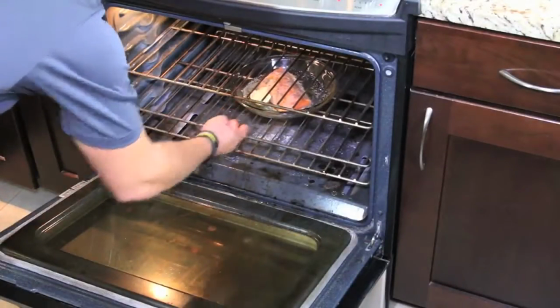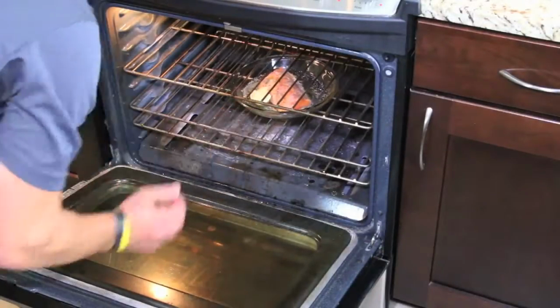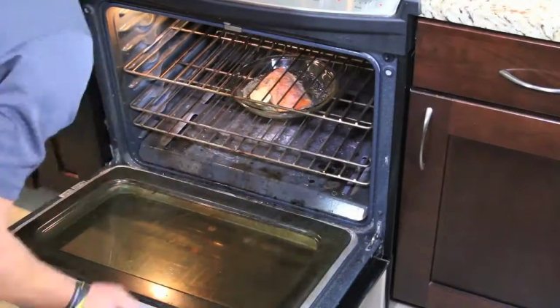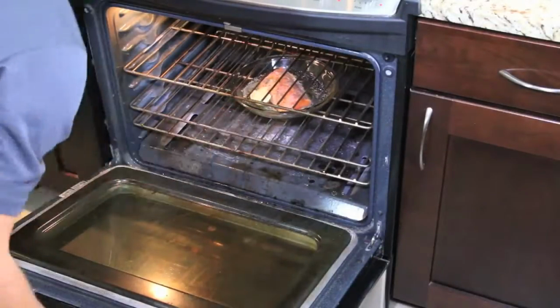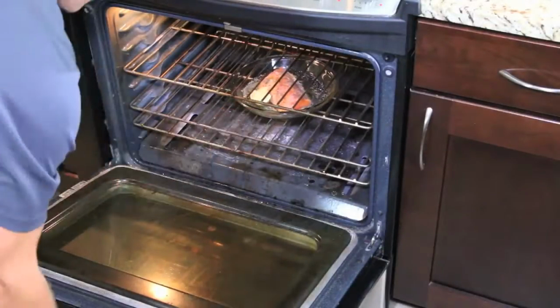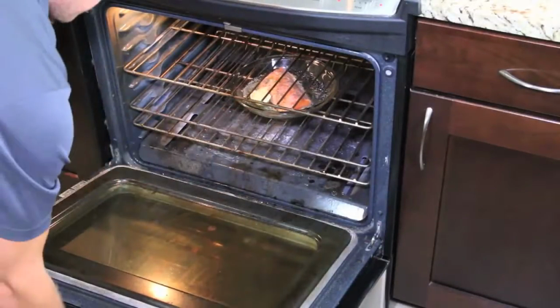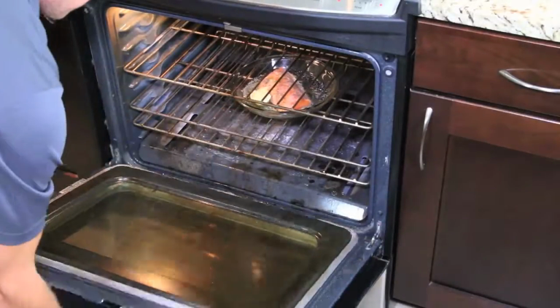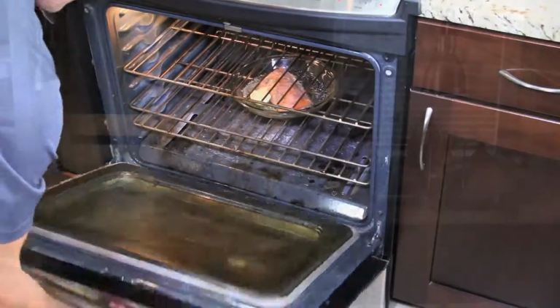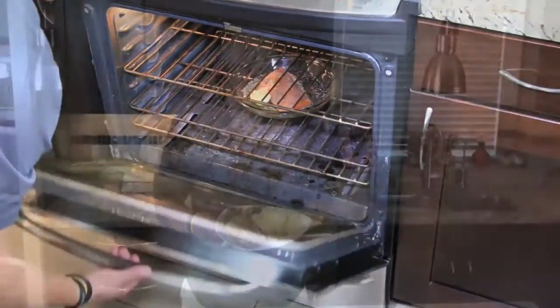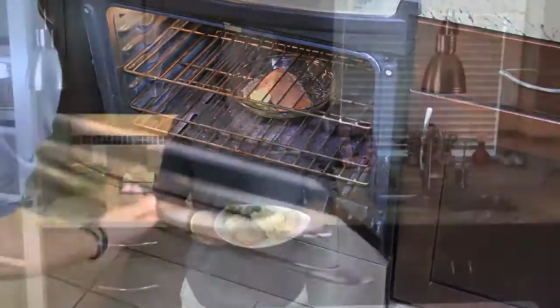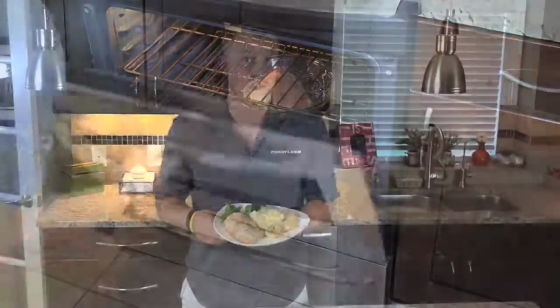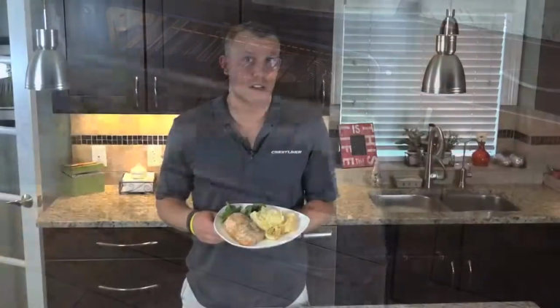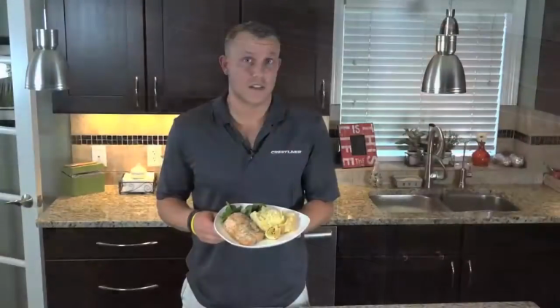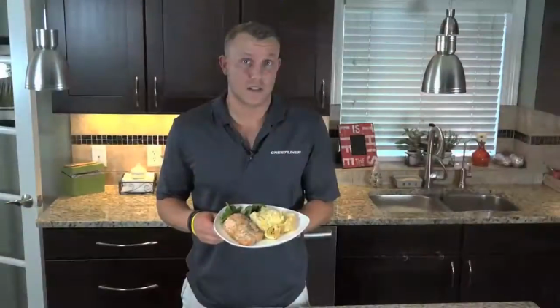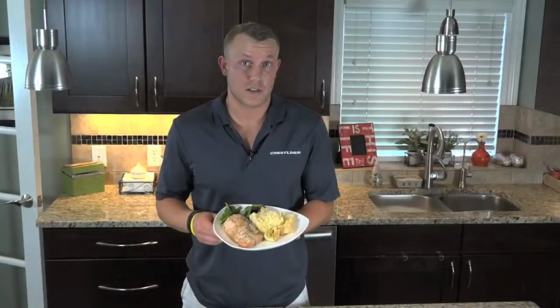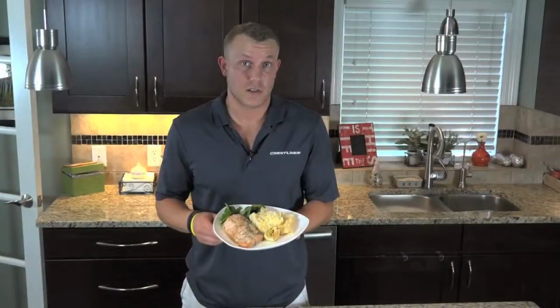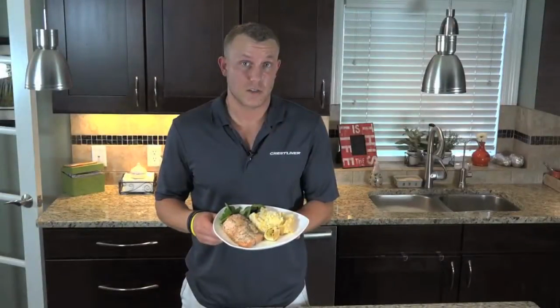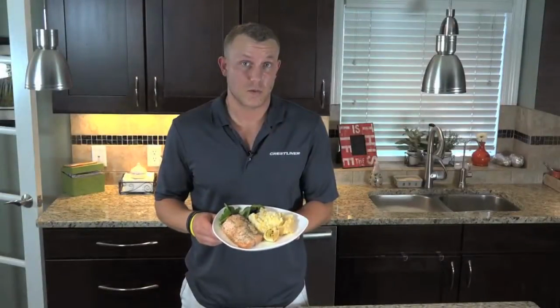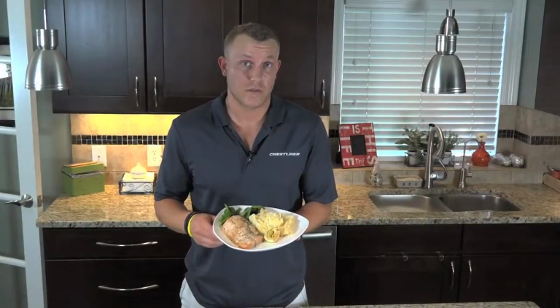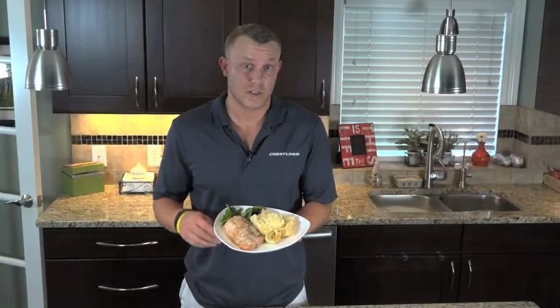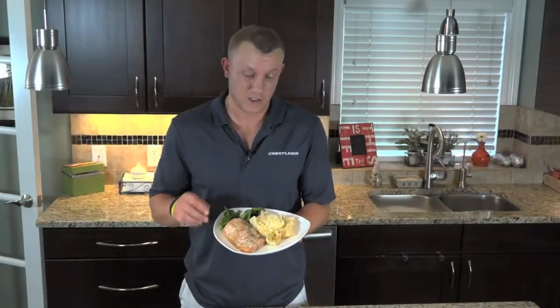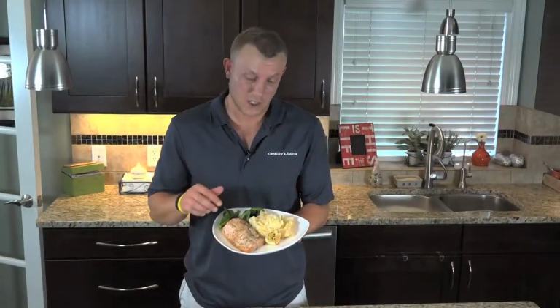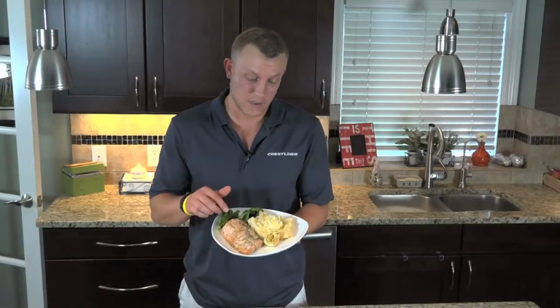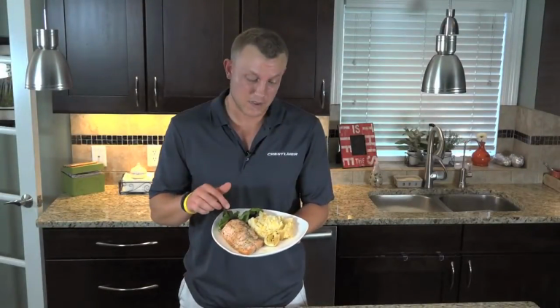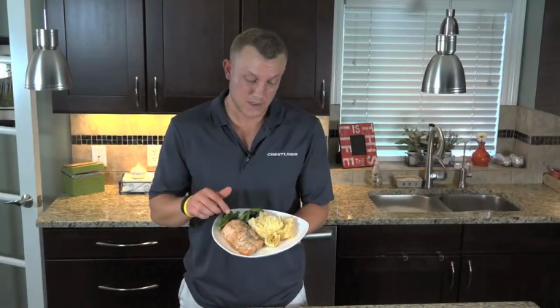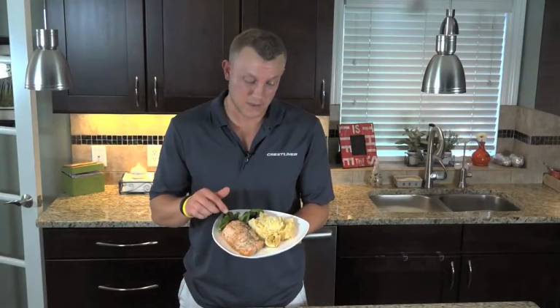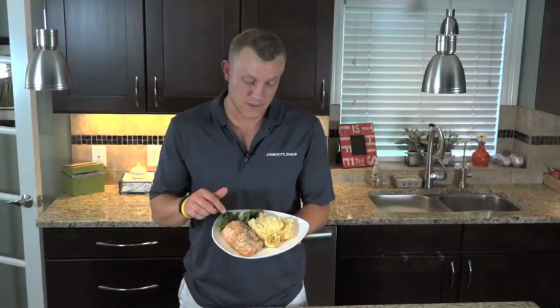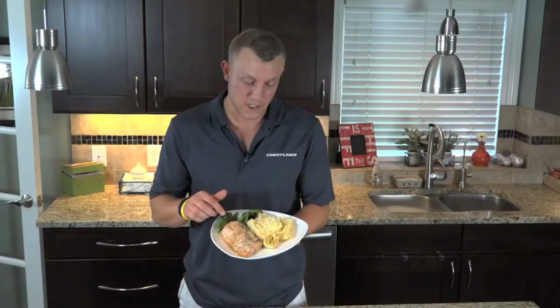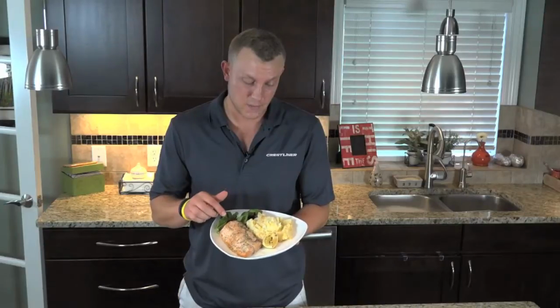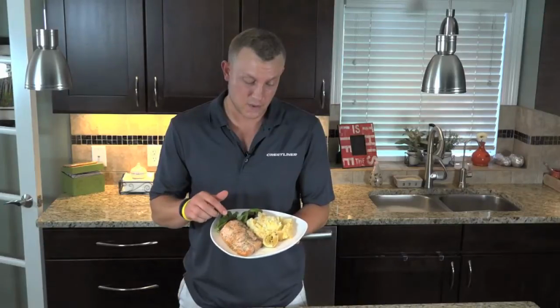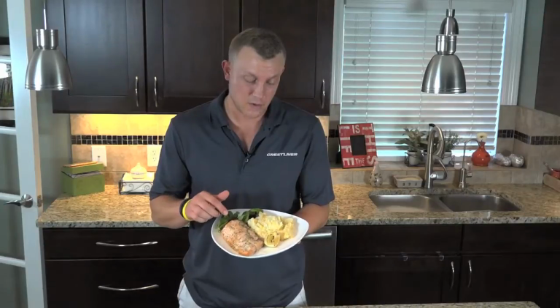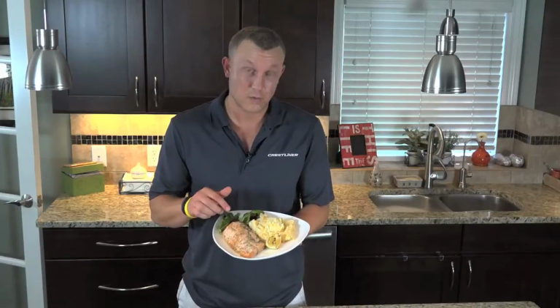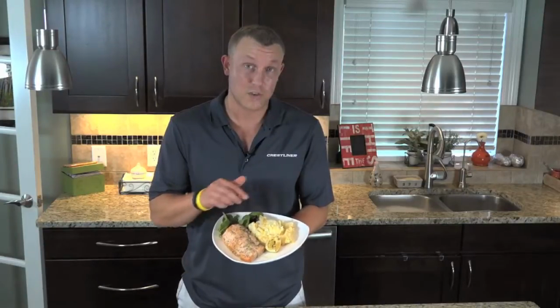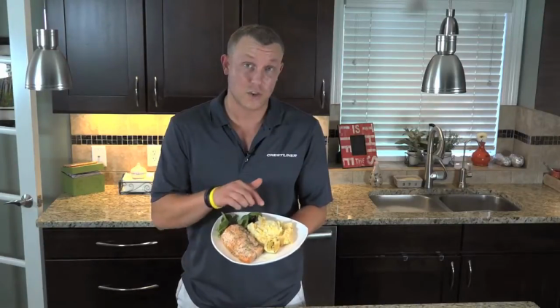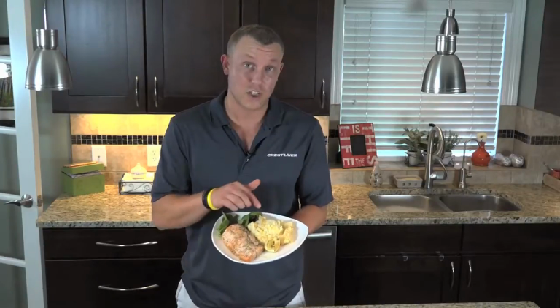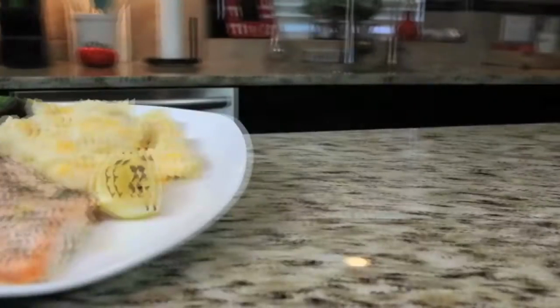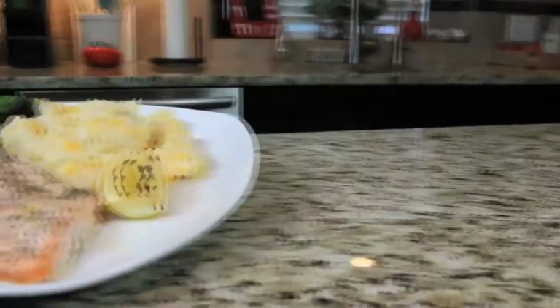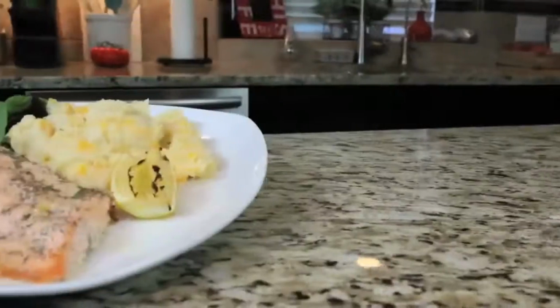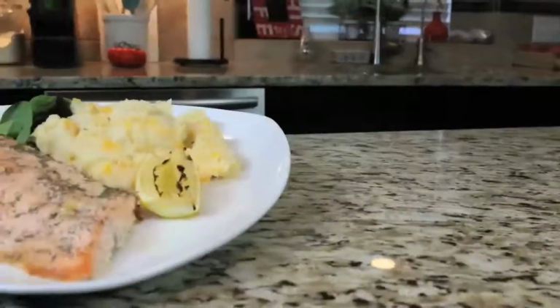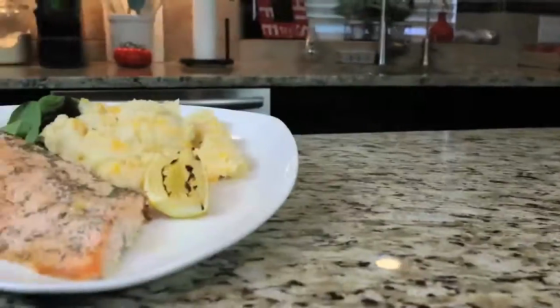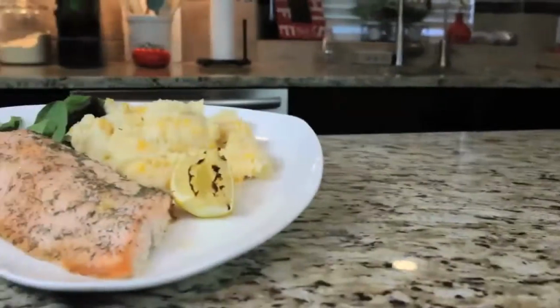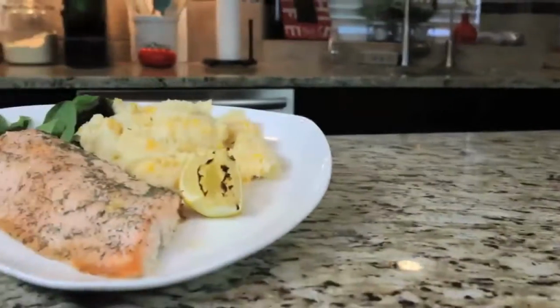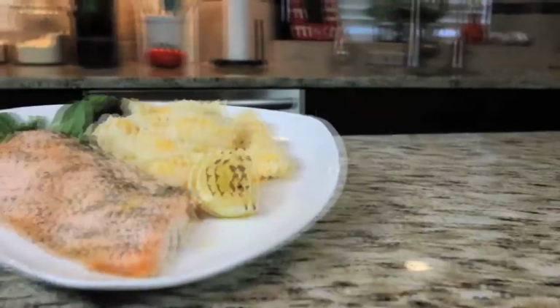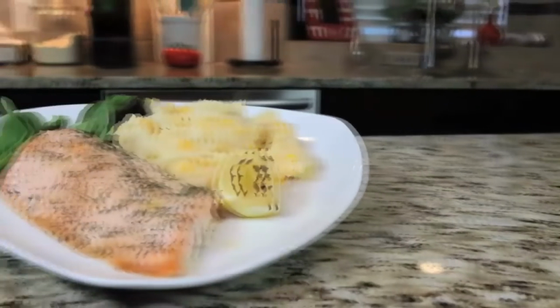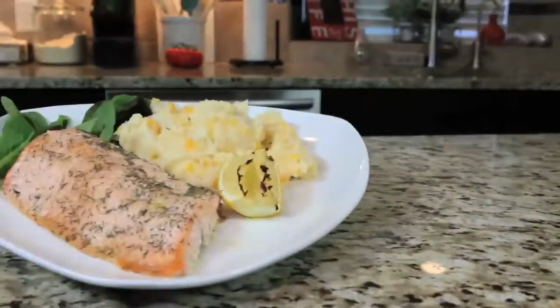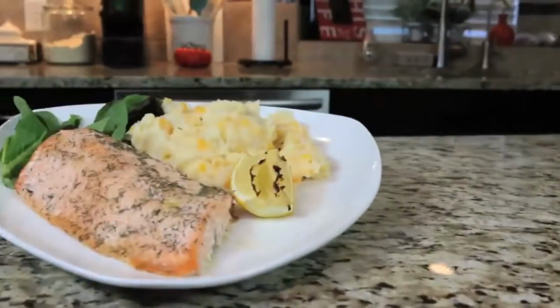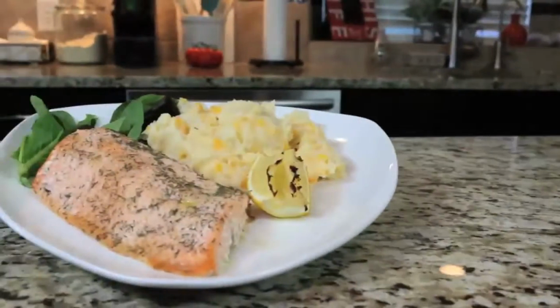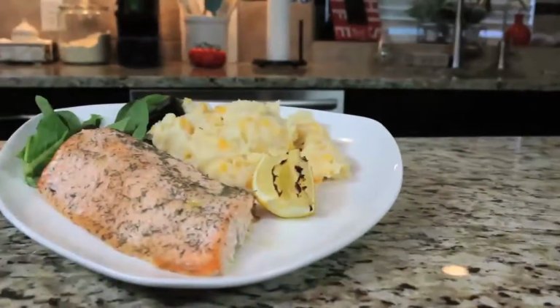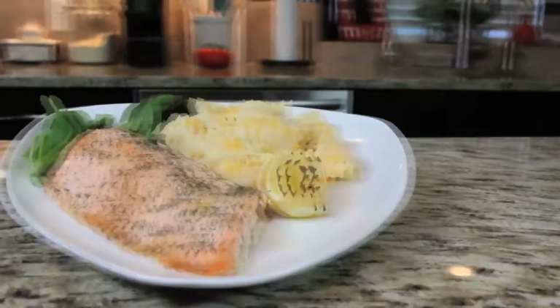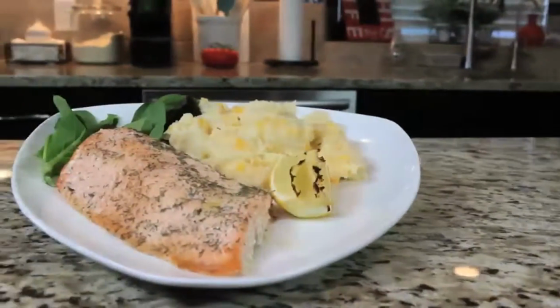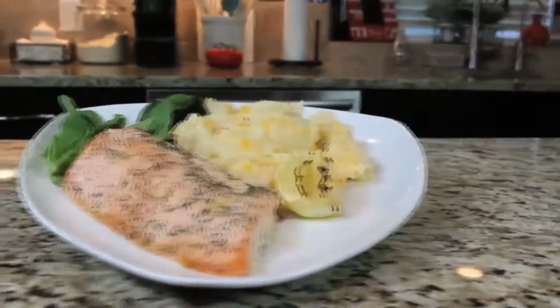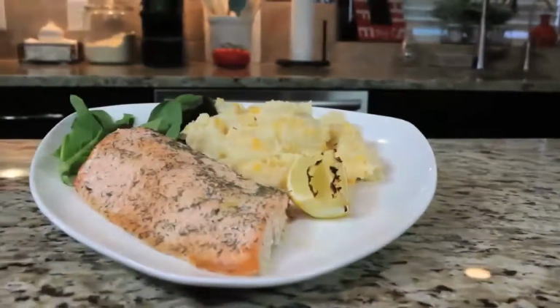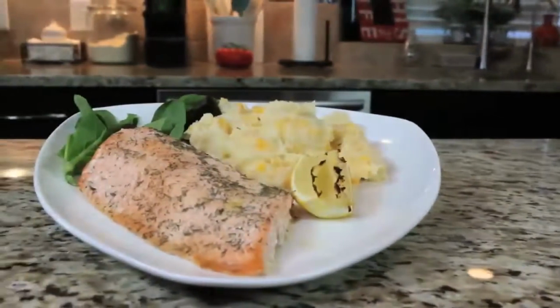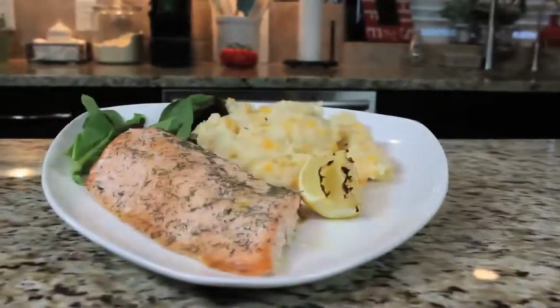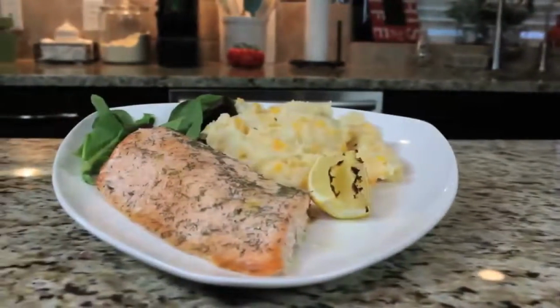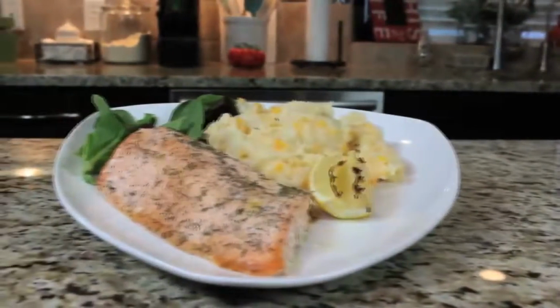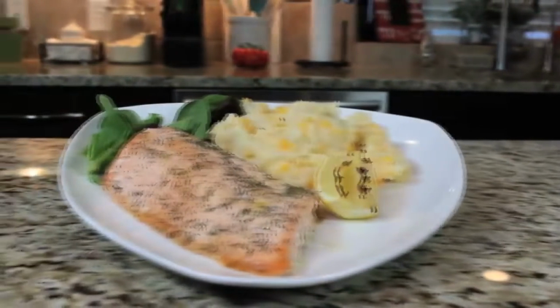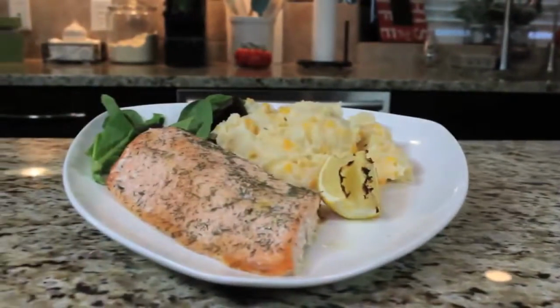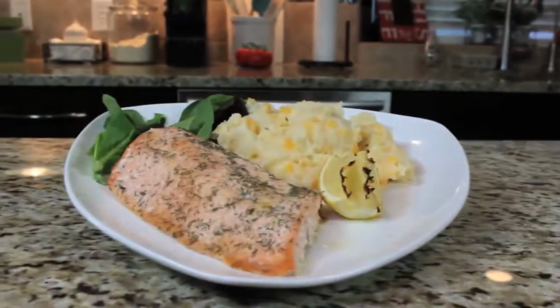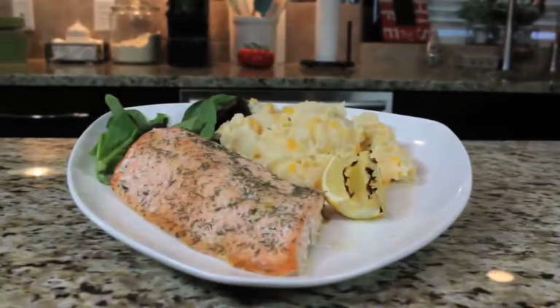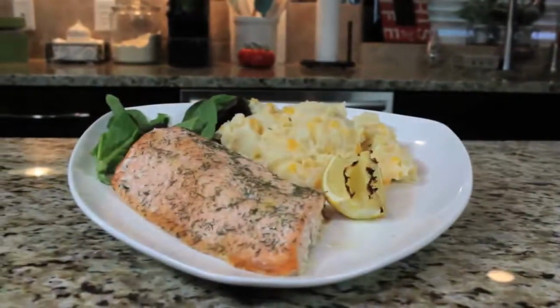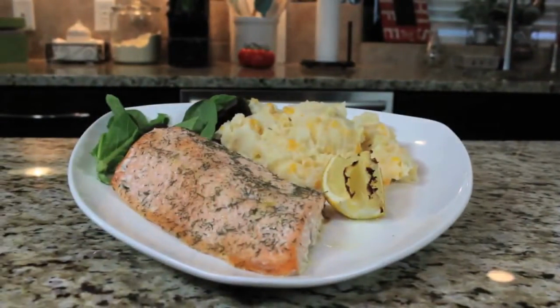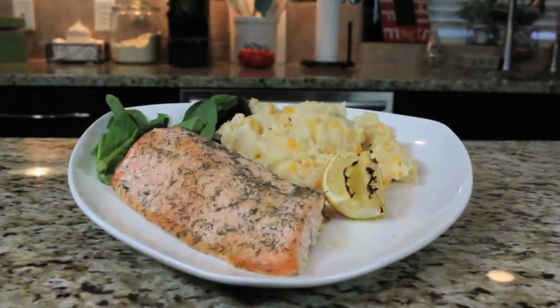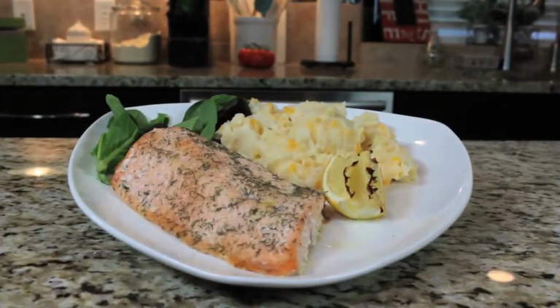If you want to try a unique dish, we have our lemon dill salmon with cheesy potatoes and greens to top it all off — you're going to love this one.